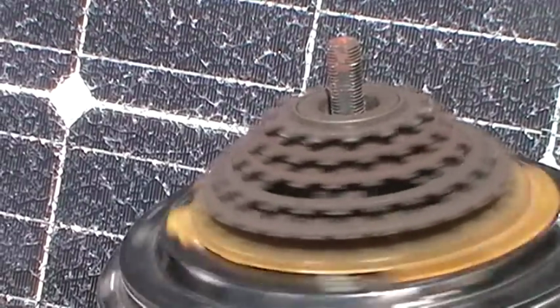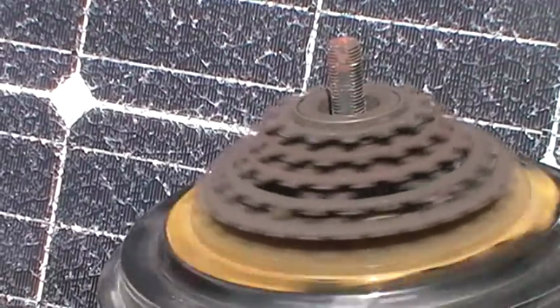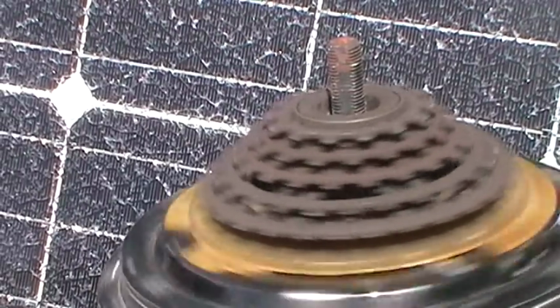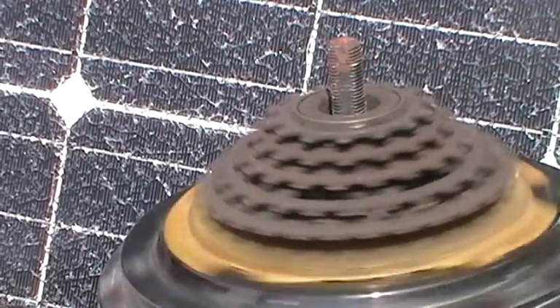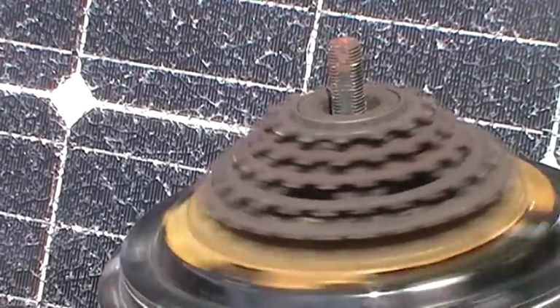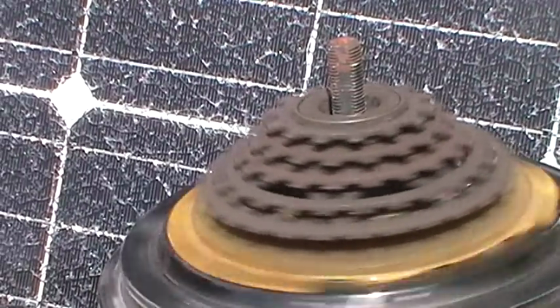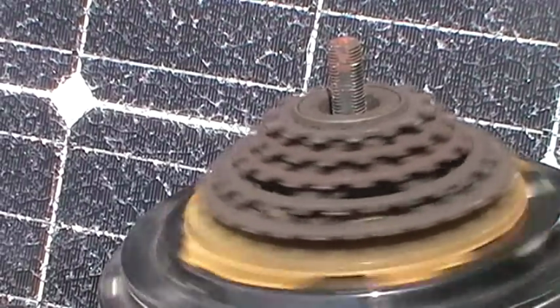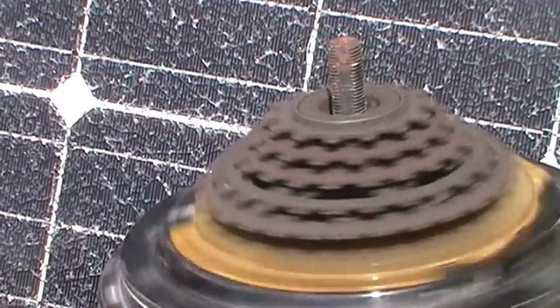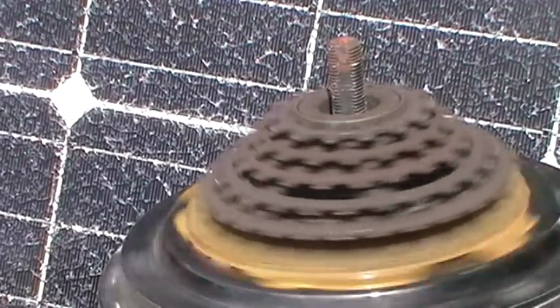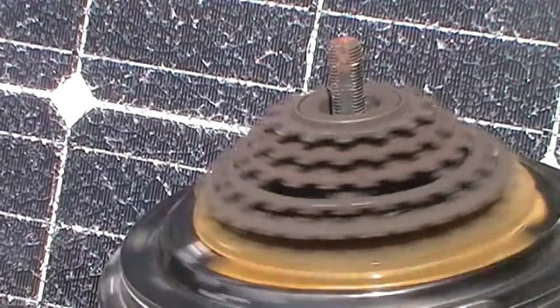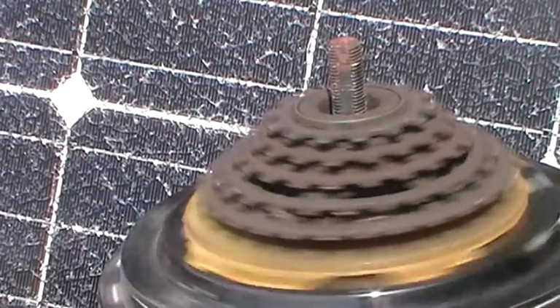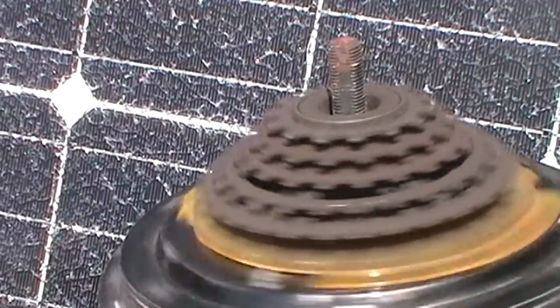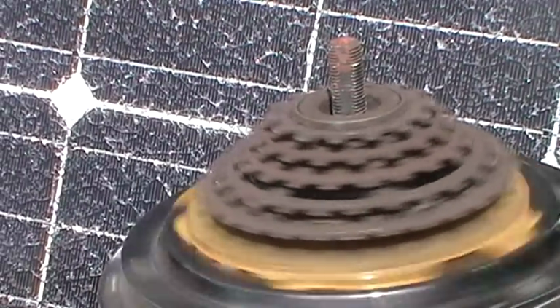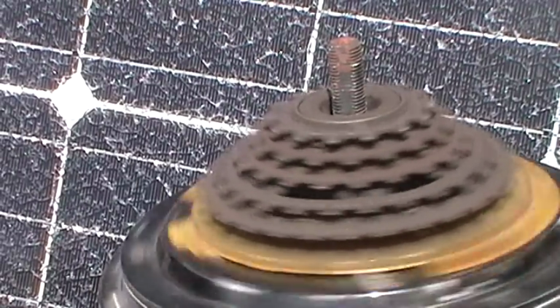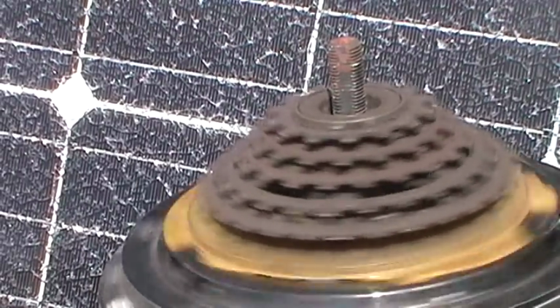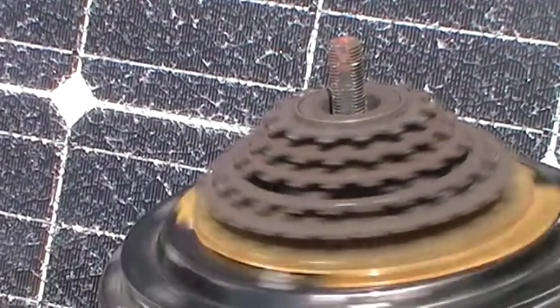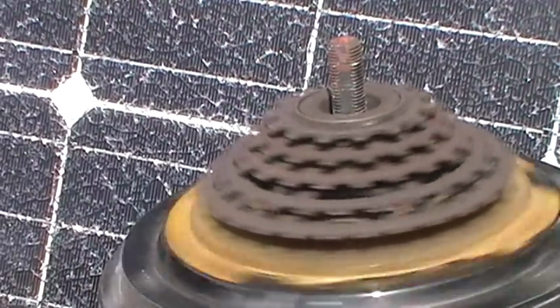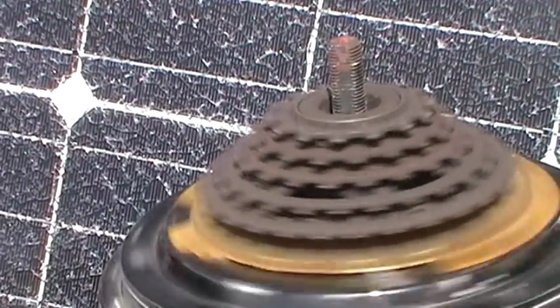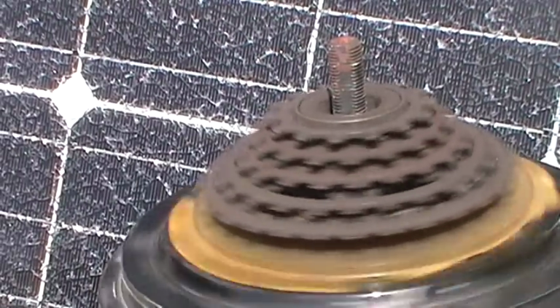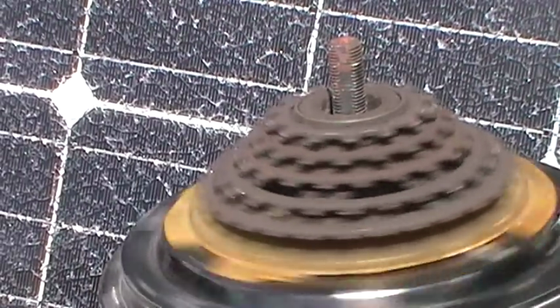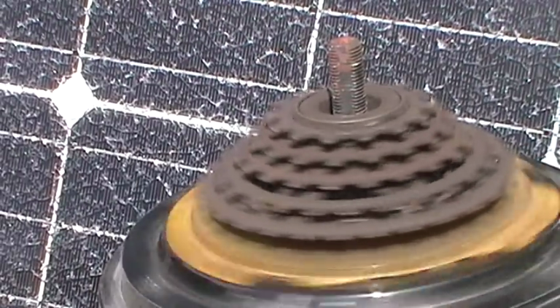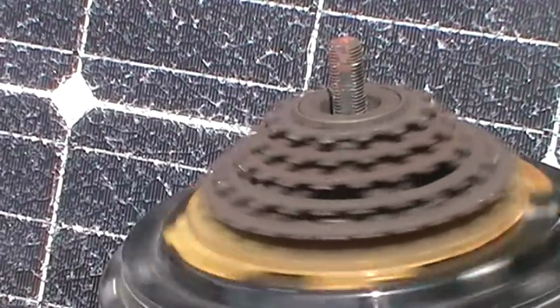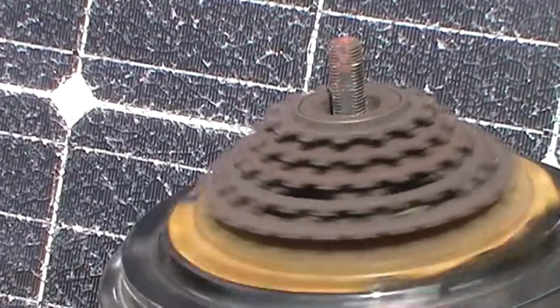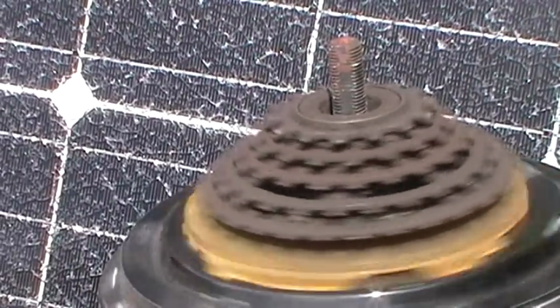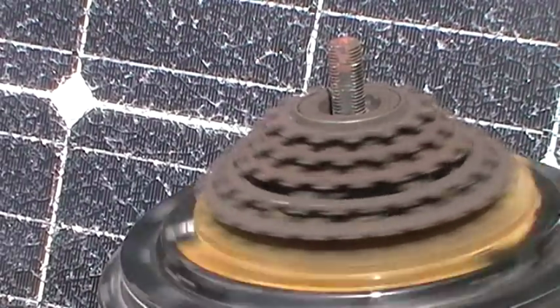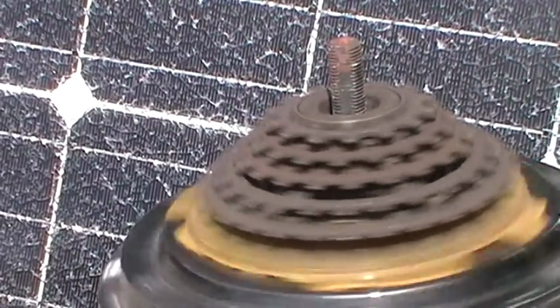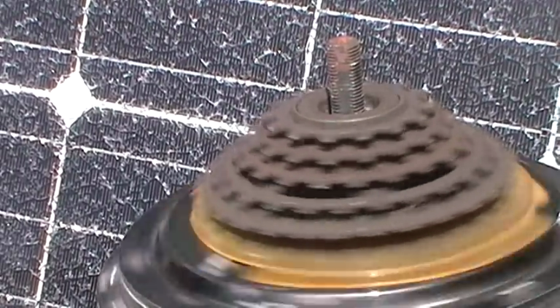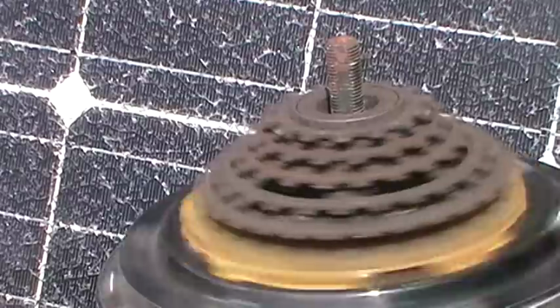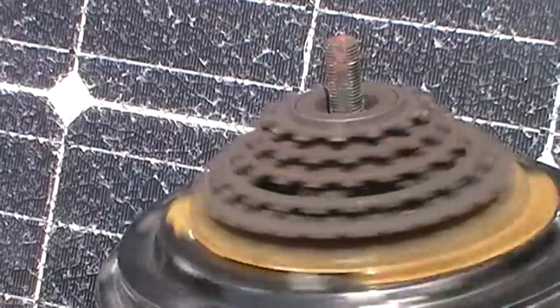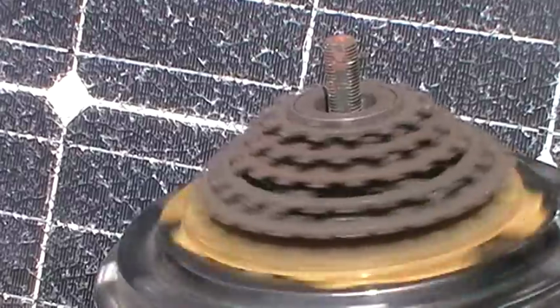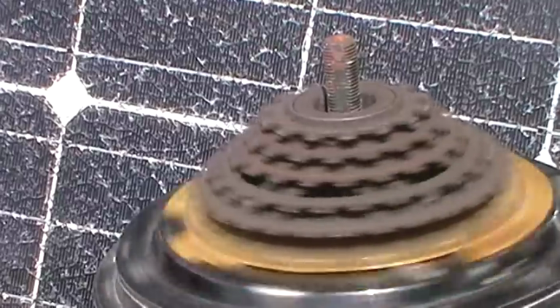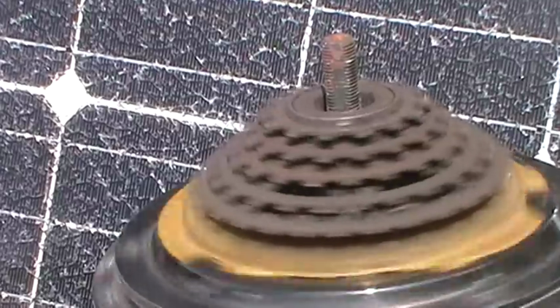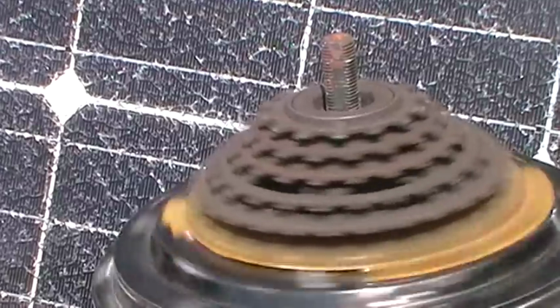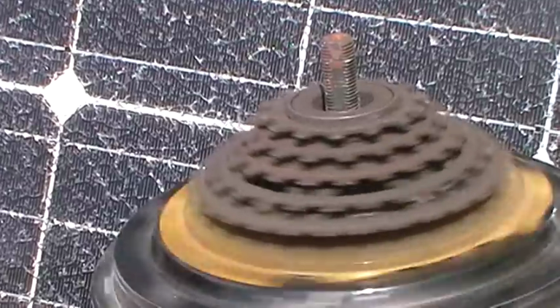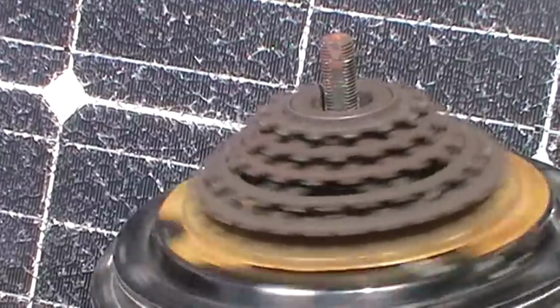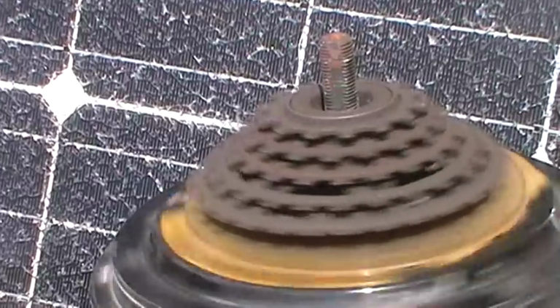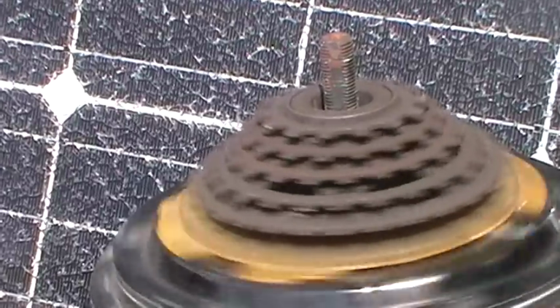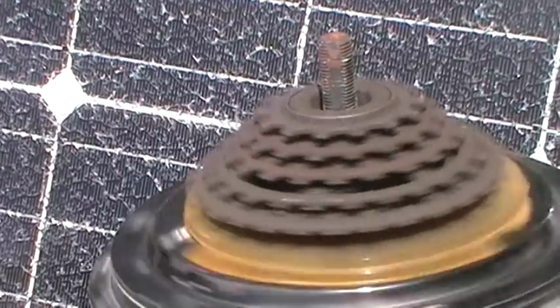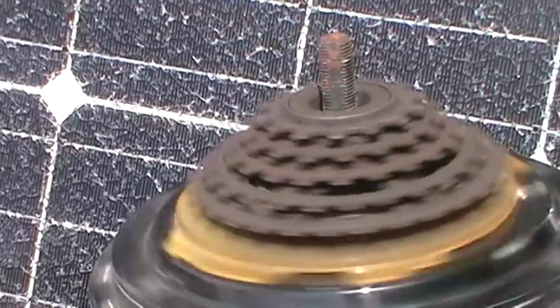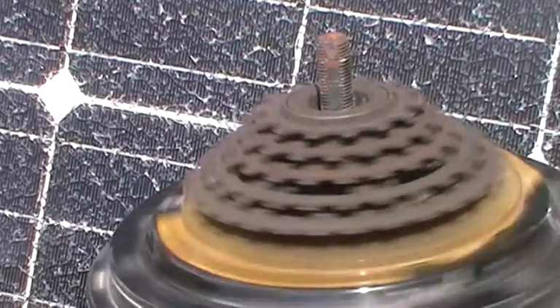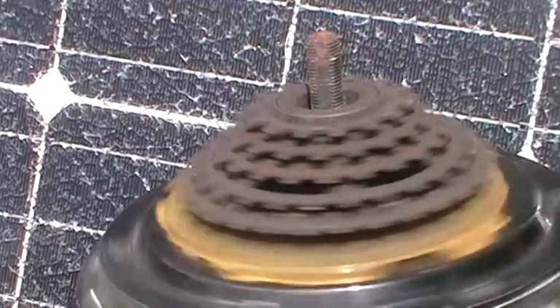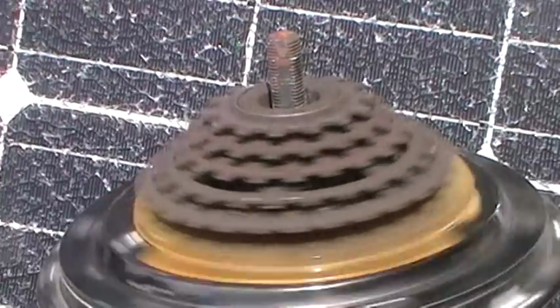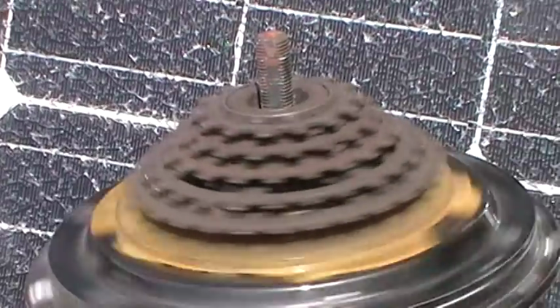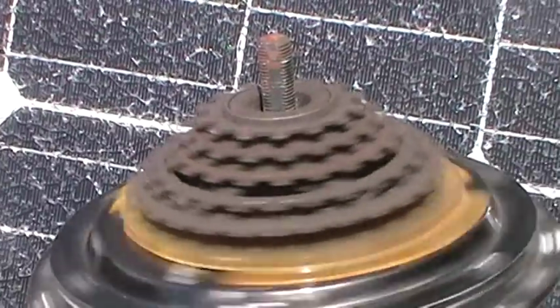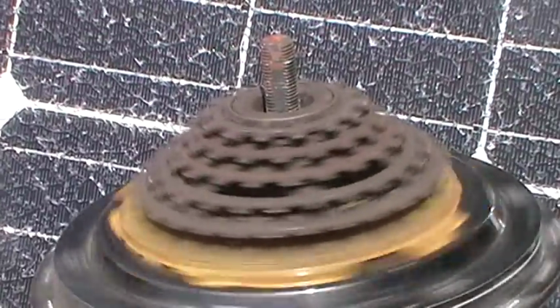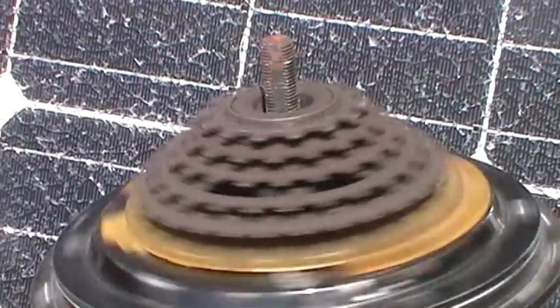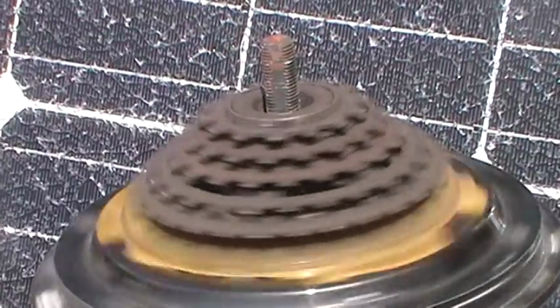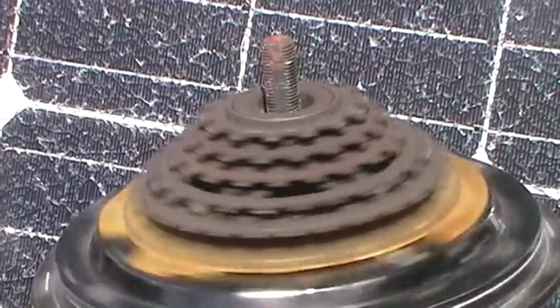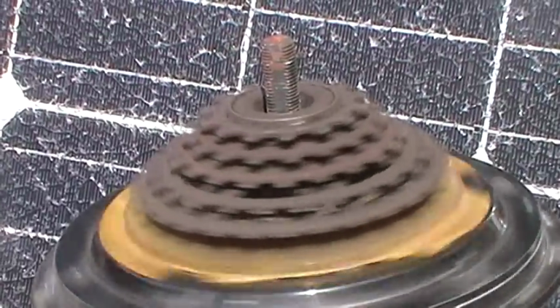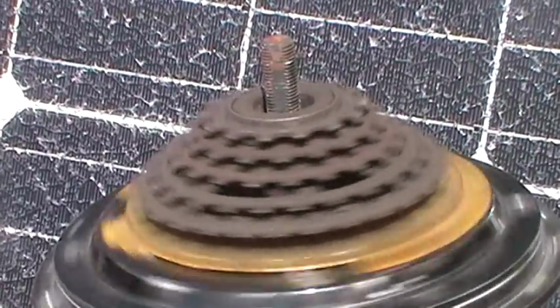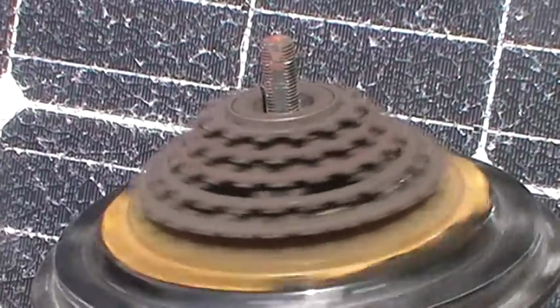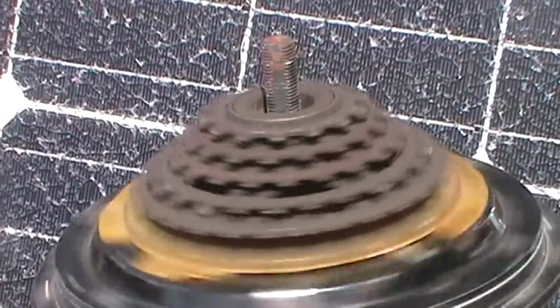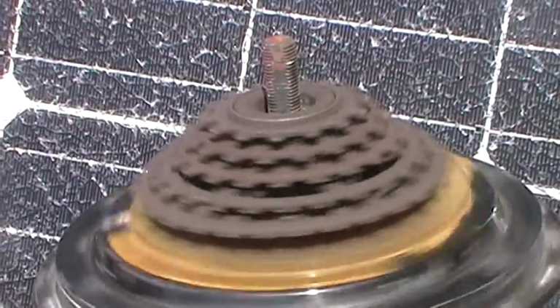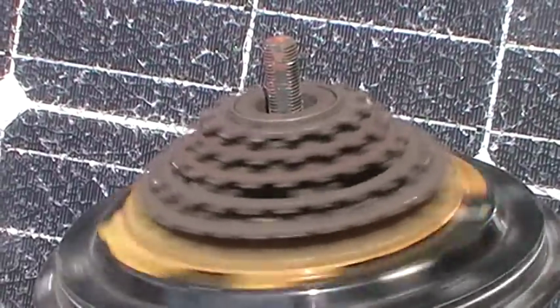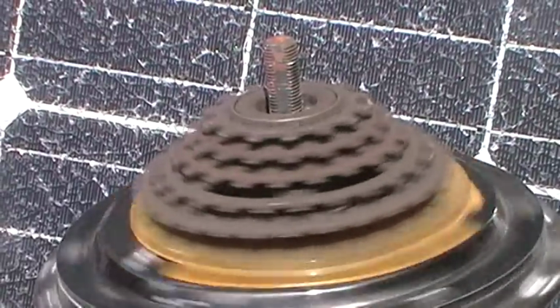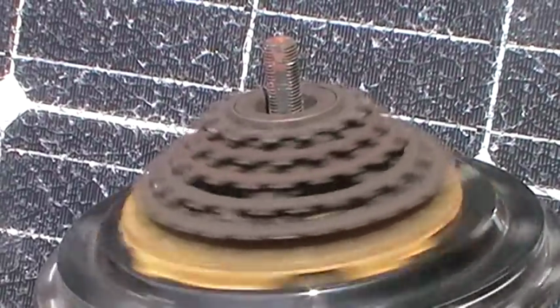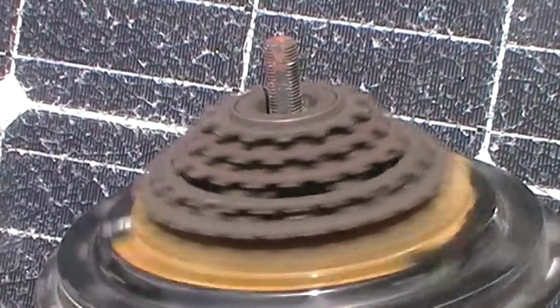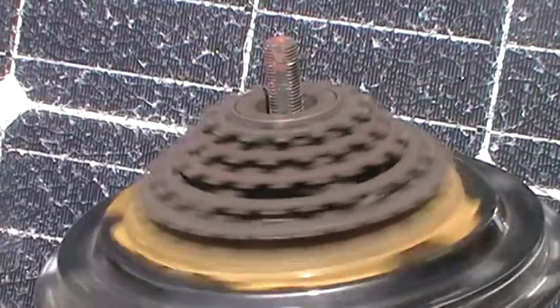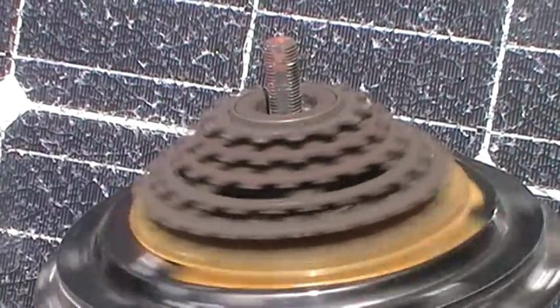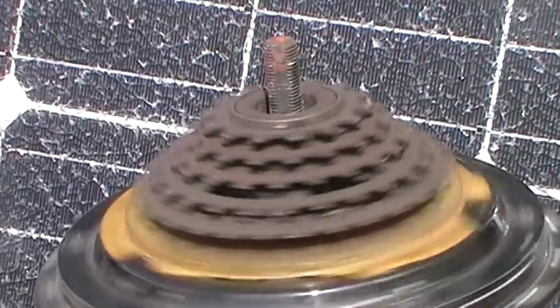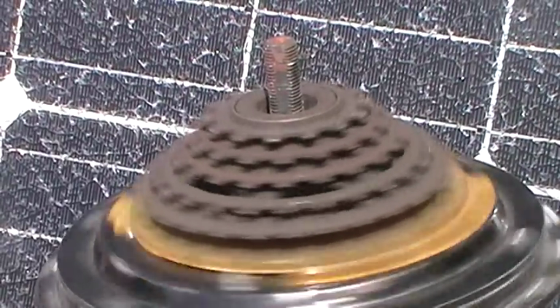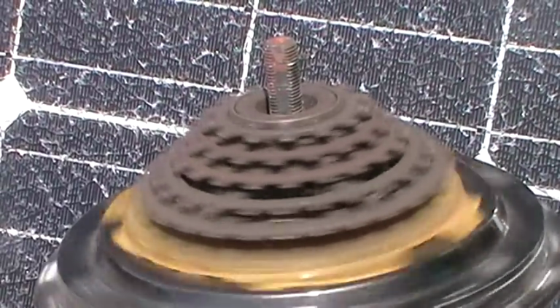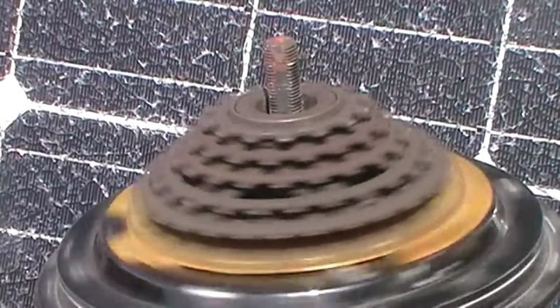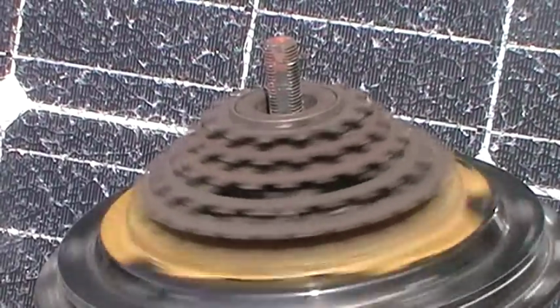I'm going to go get the turbine head and we'll talk about how we're going to do this.